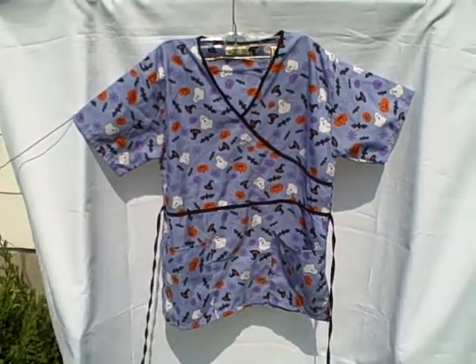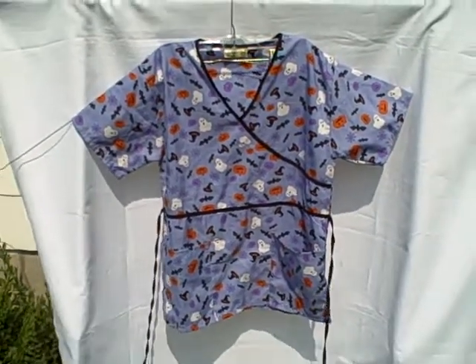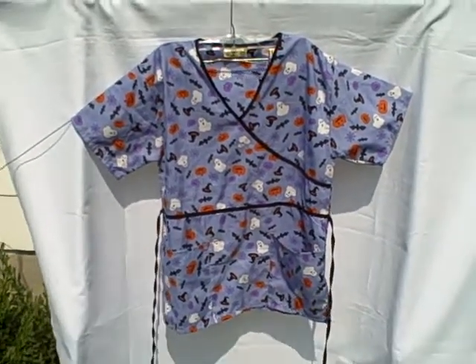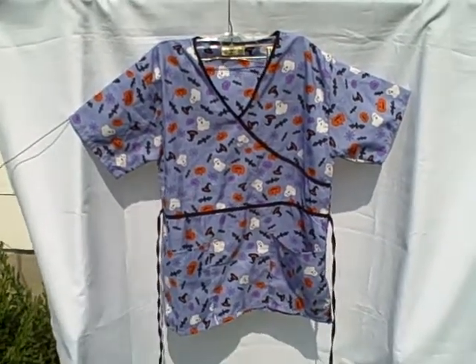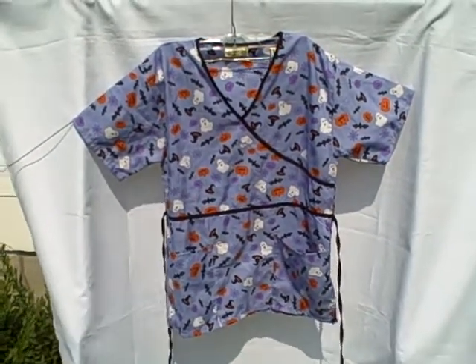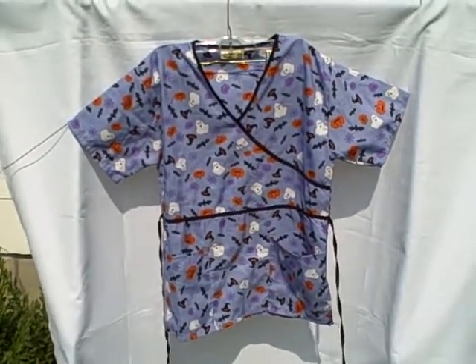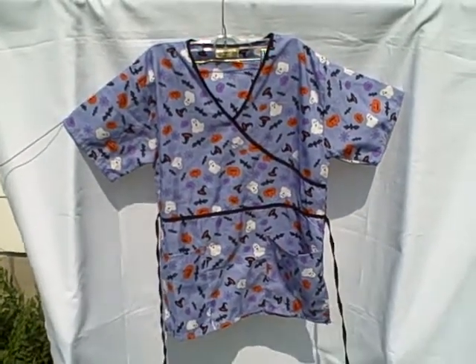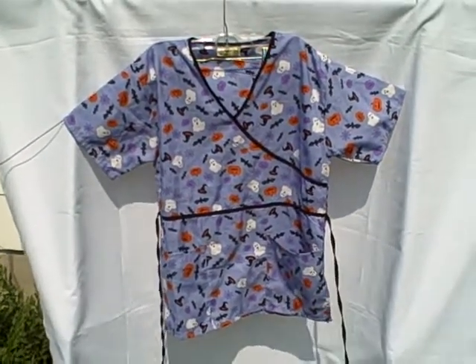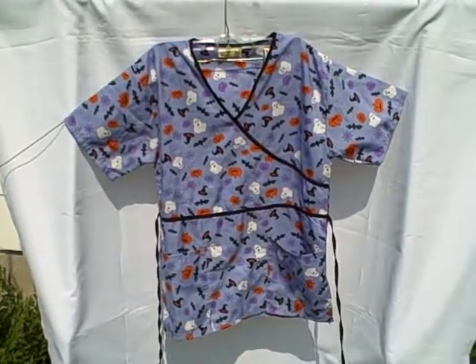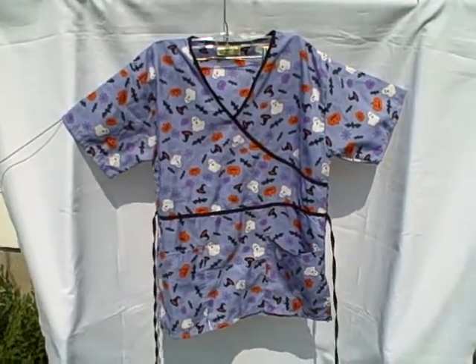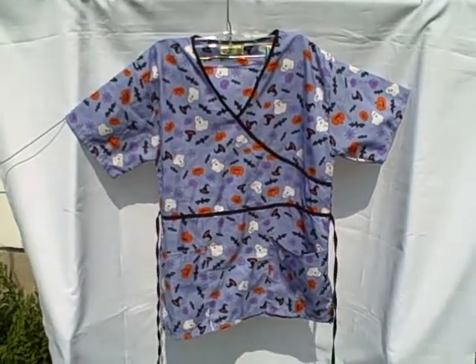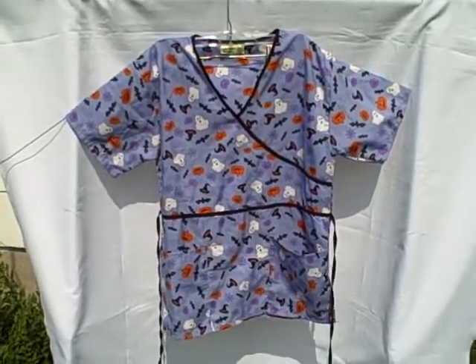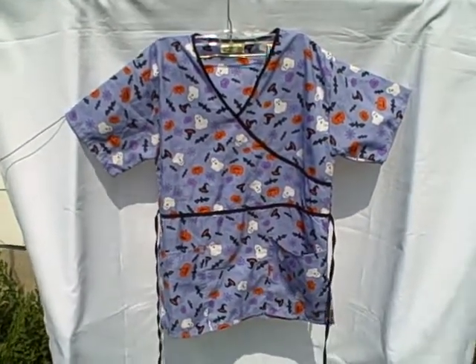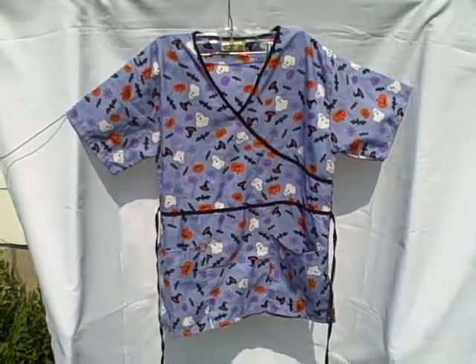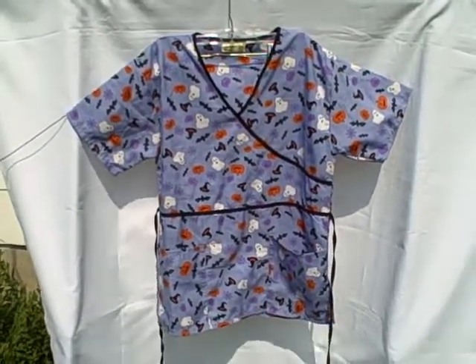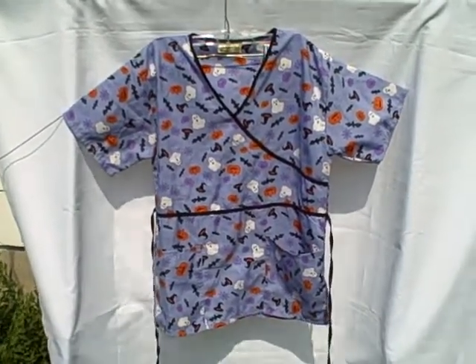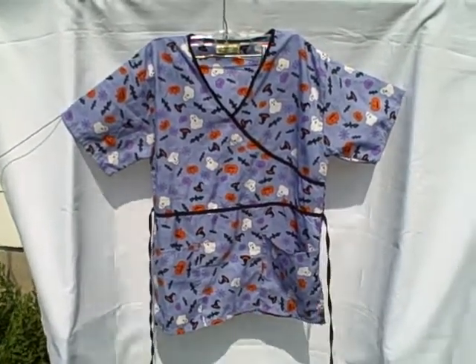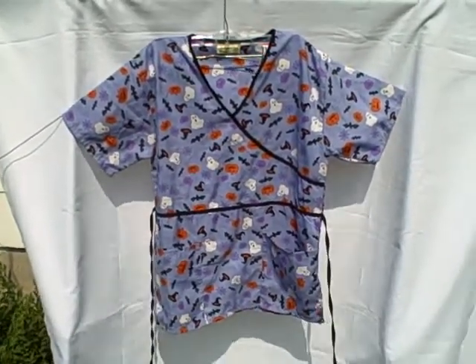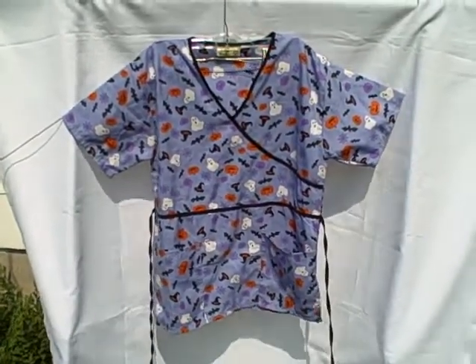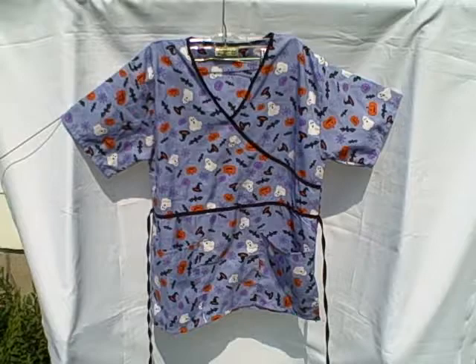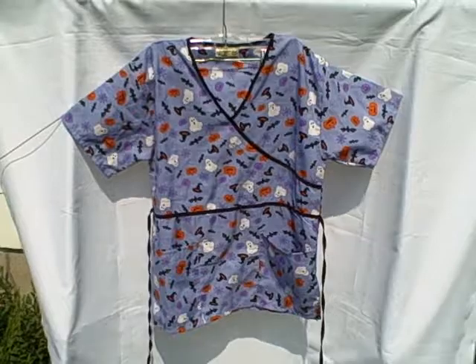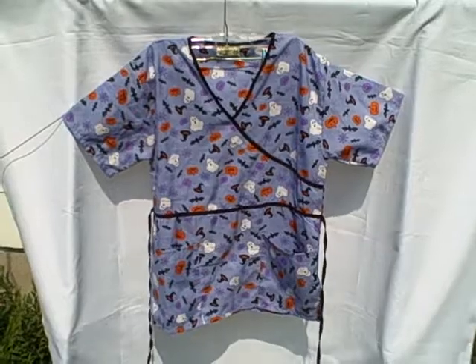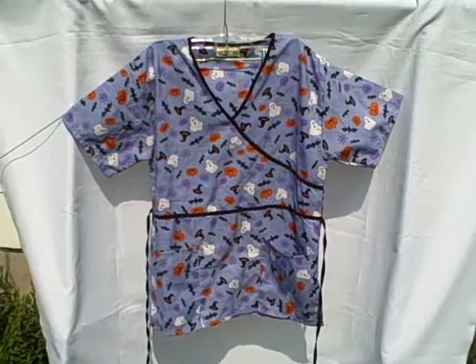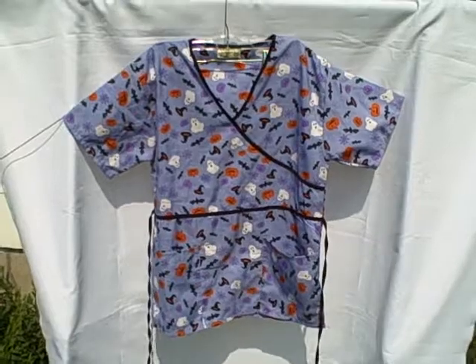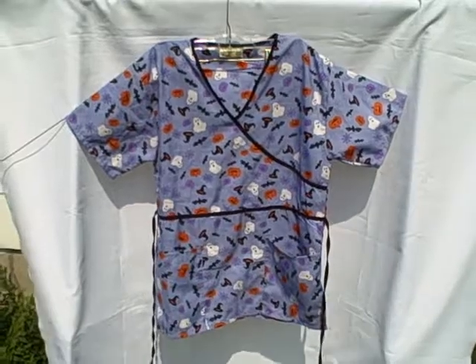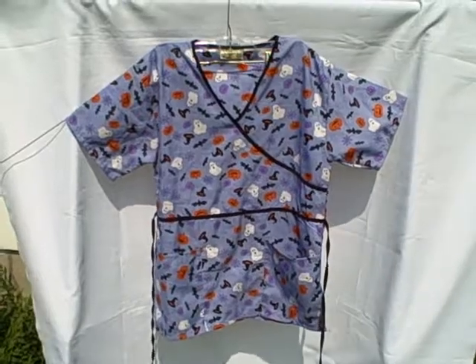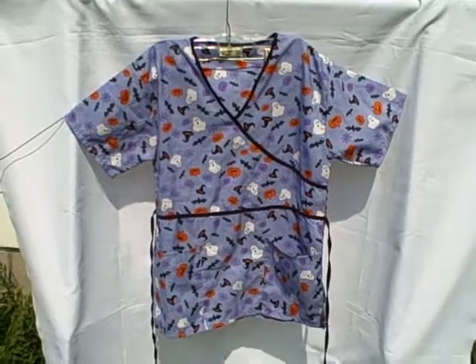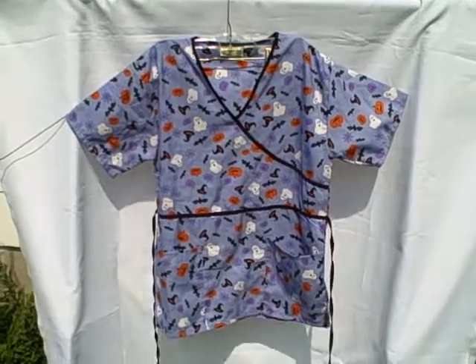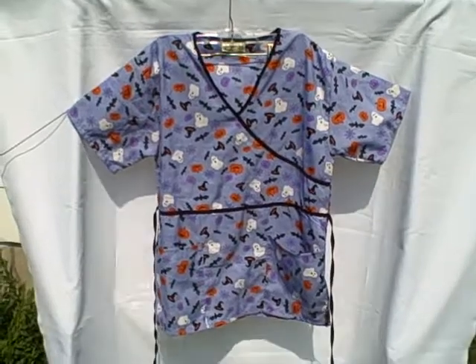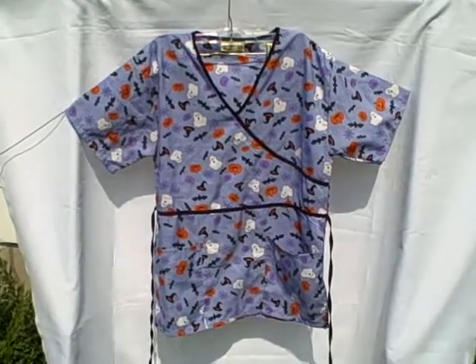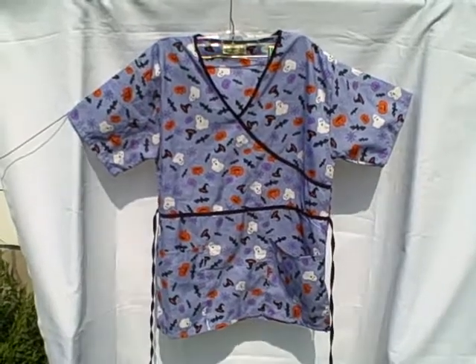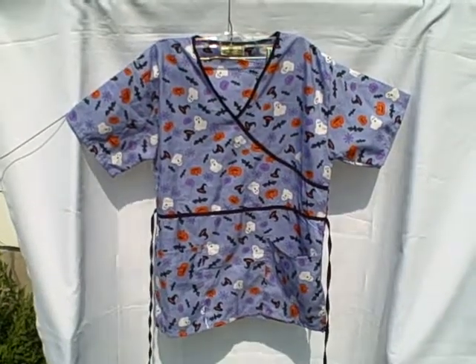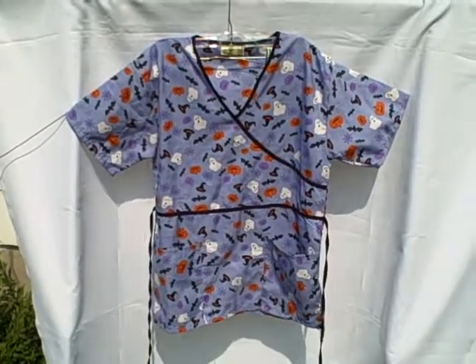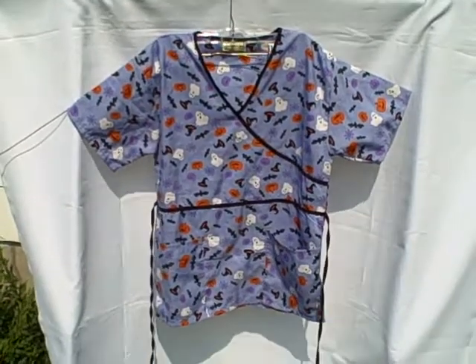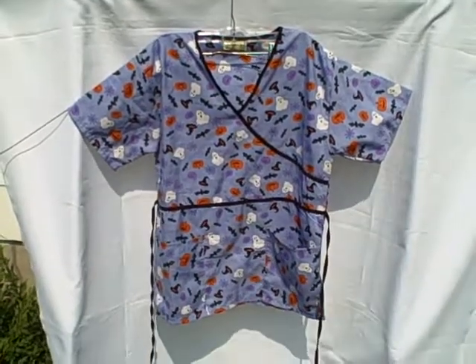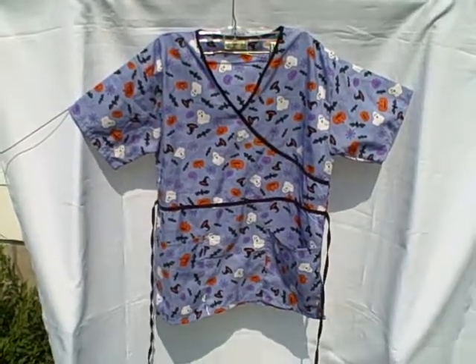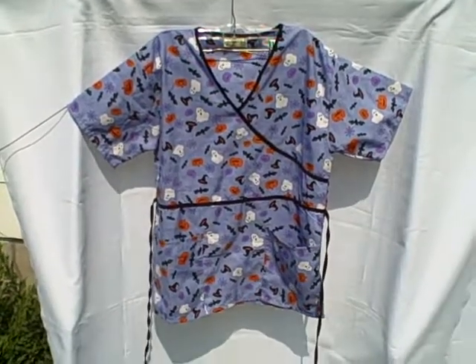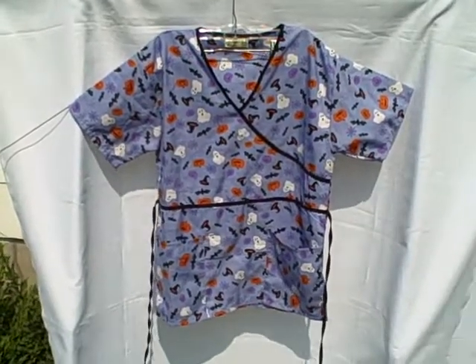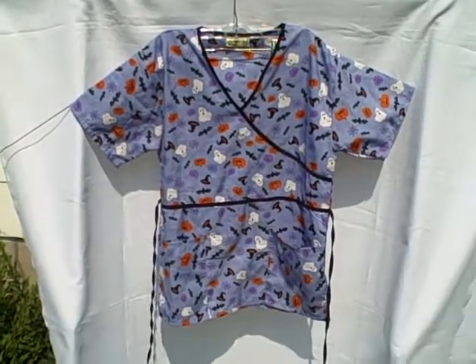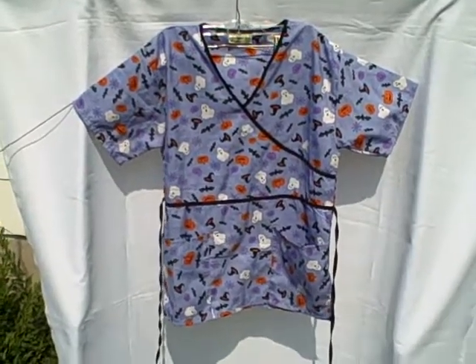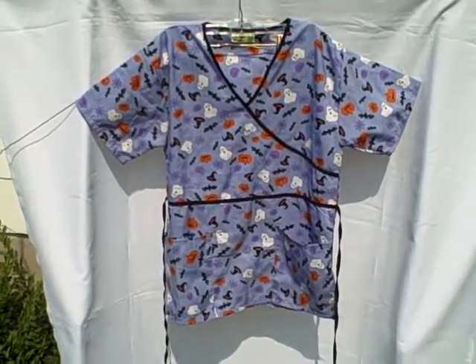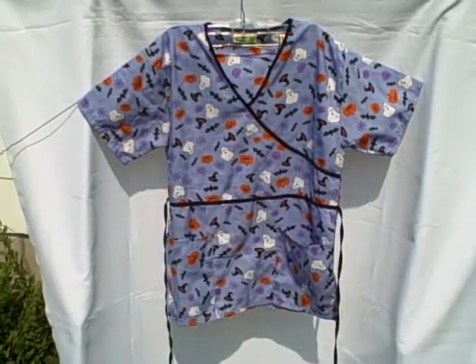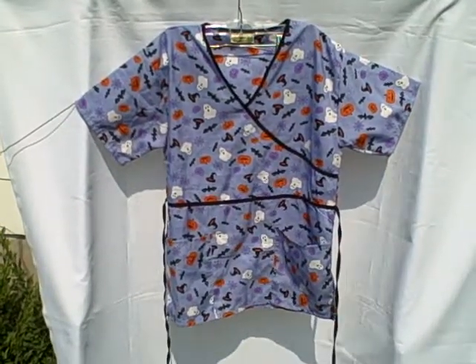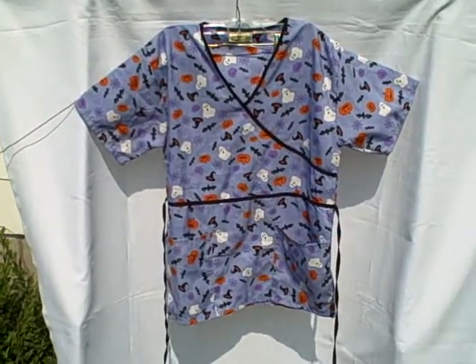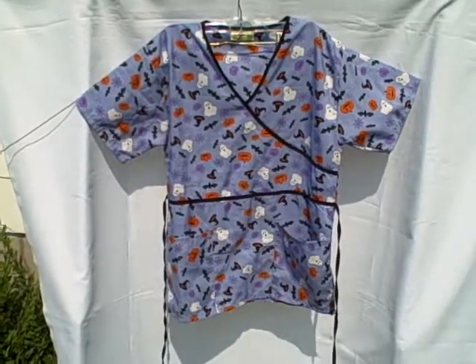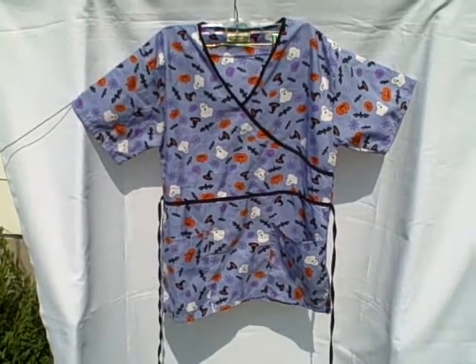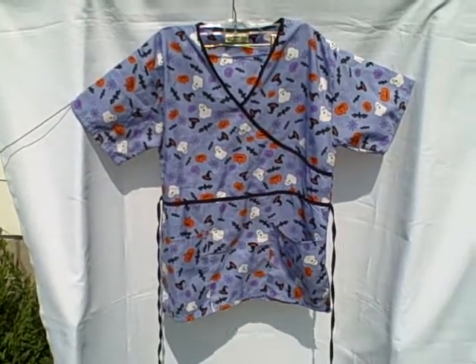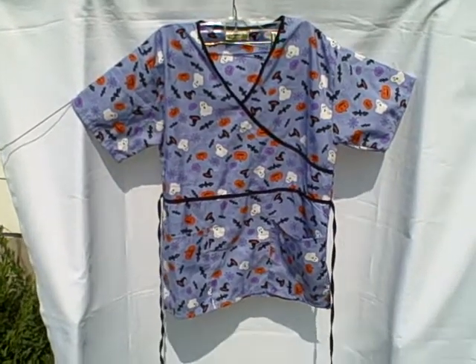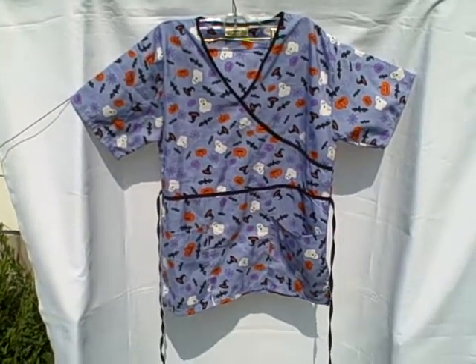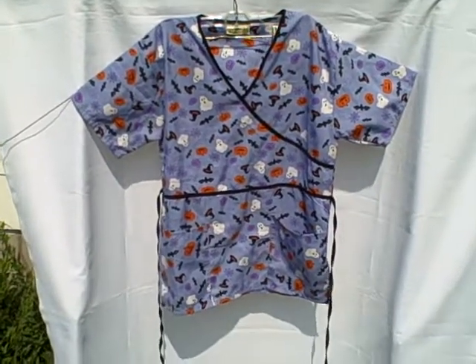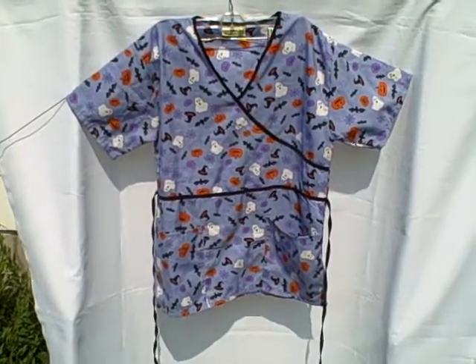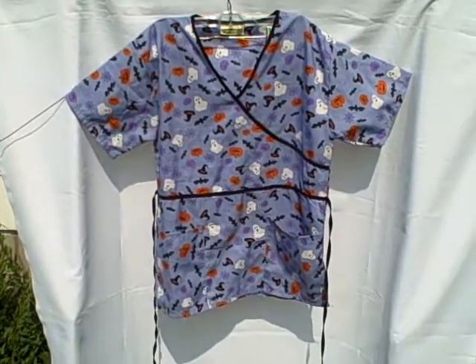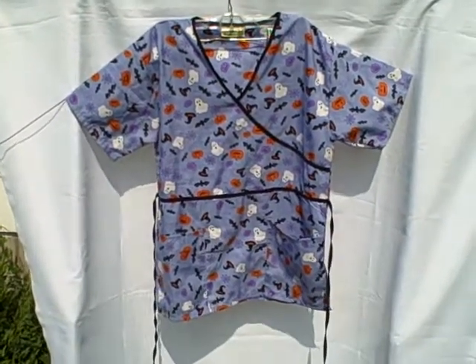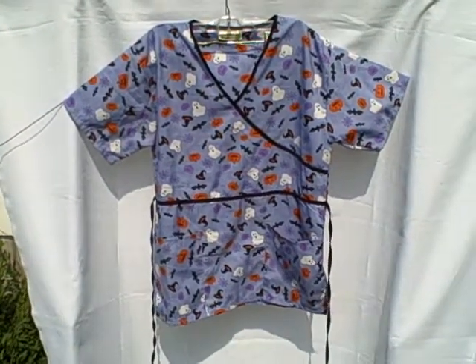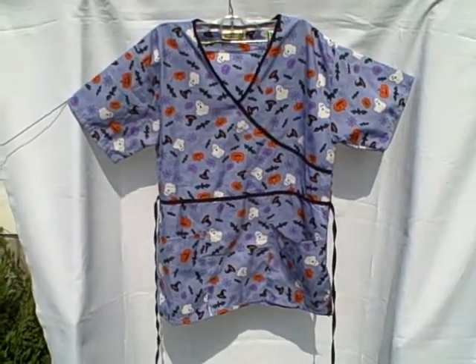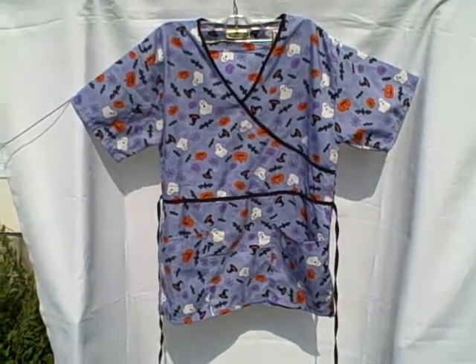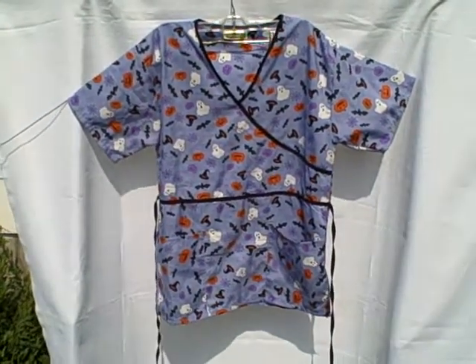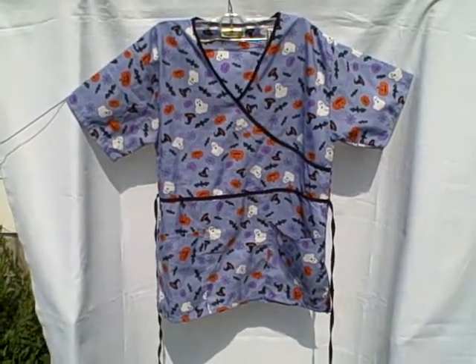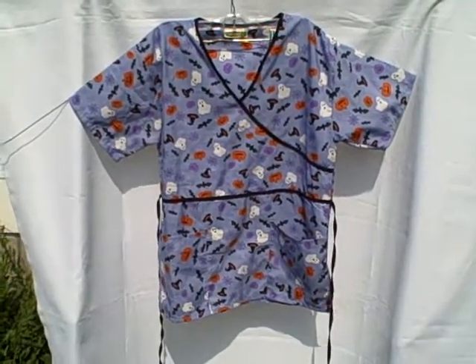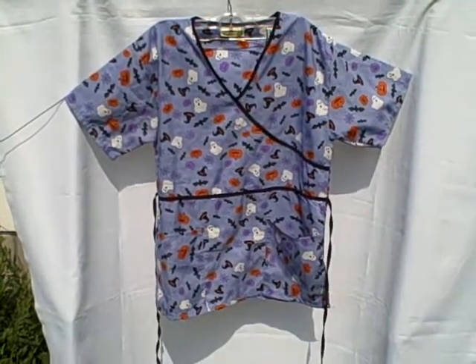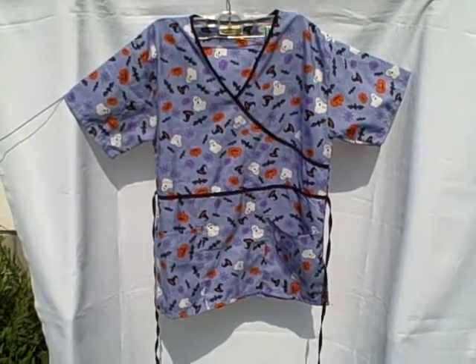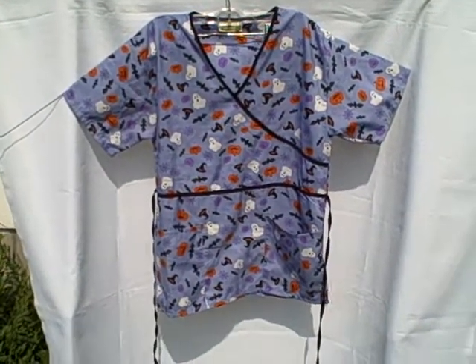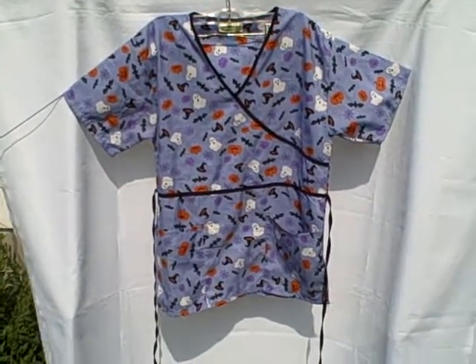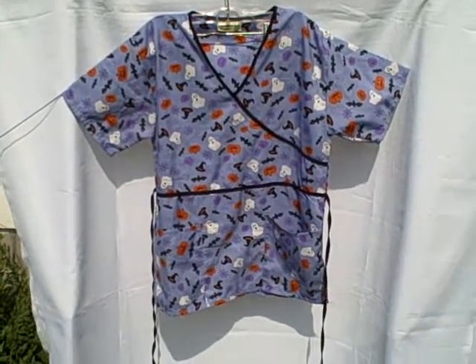Shauna scrub top, short sleeve V-neck two pocket pullover, size medium, Halloween style. Thank you.